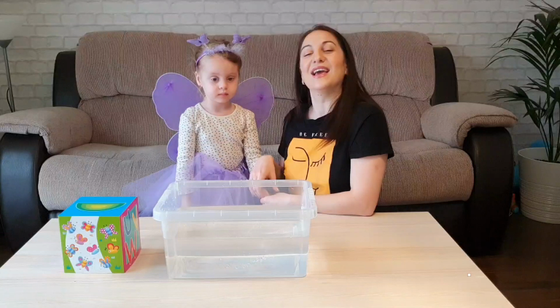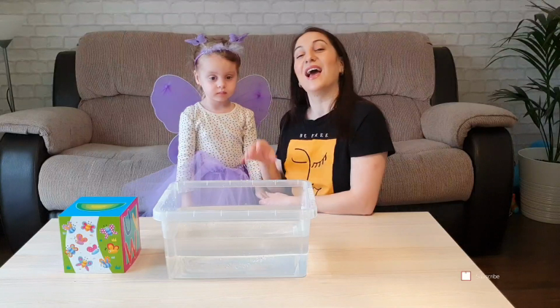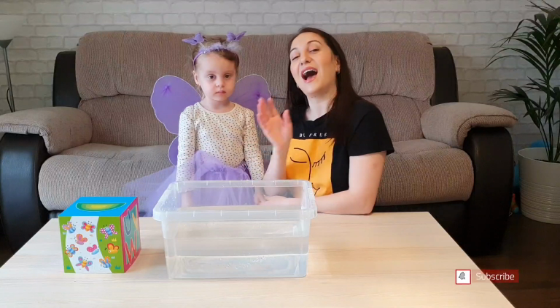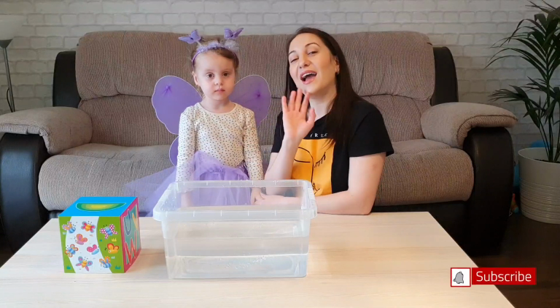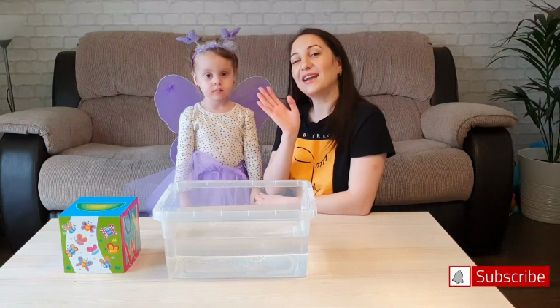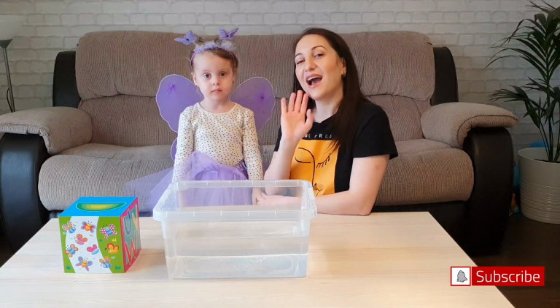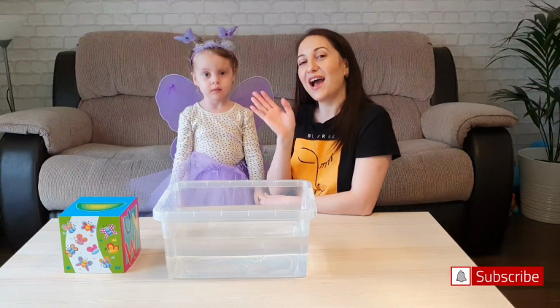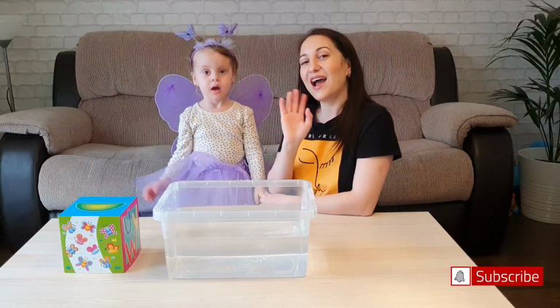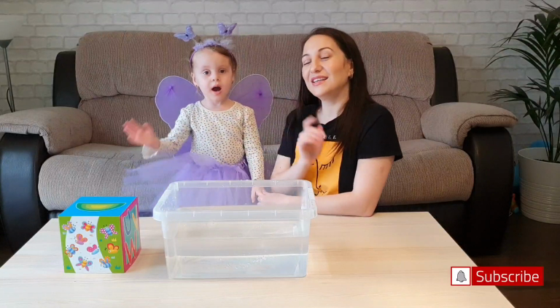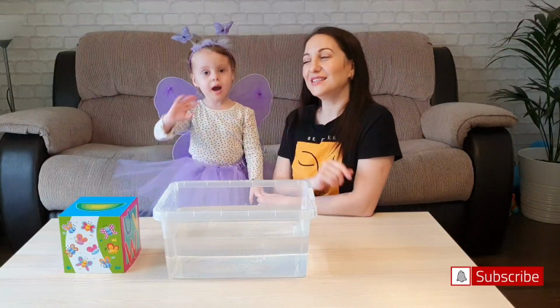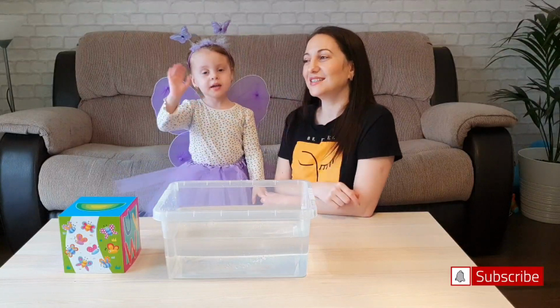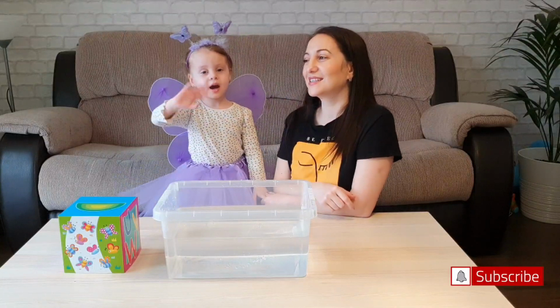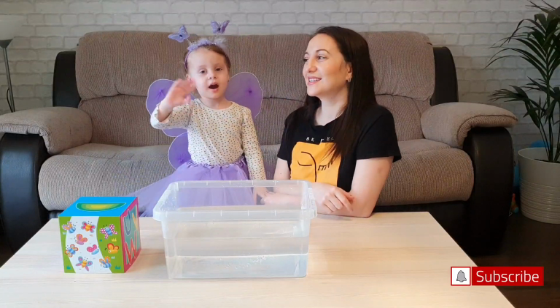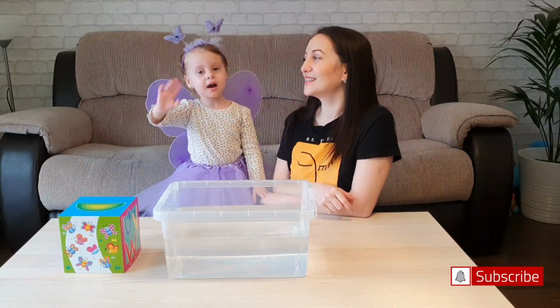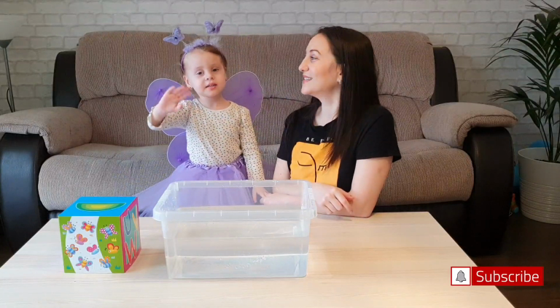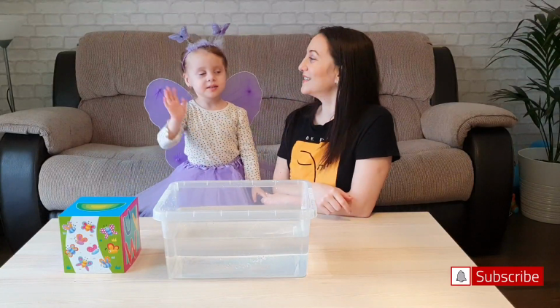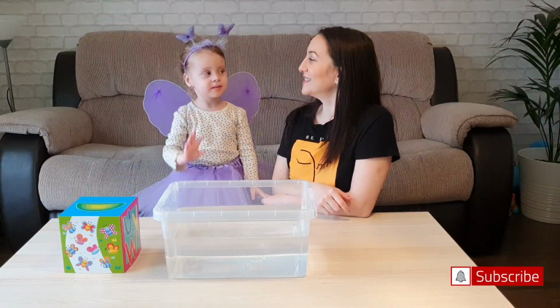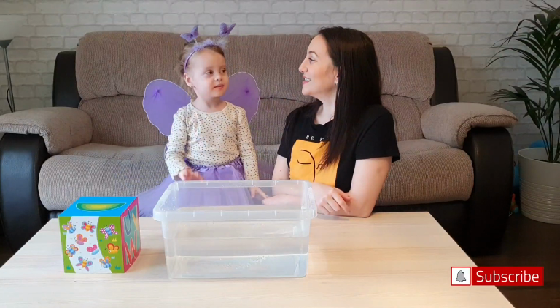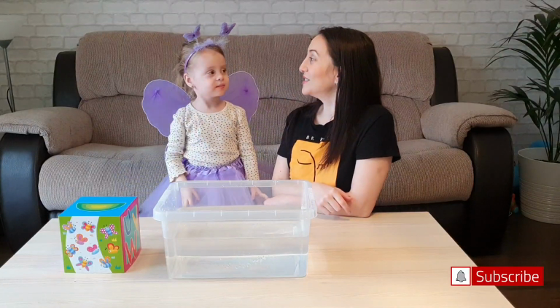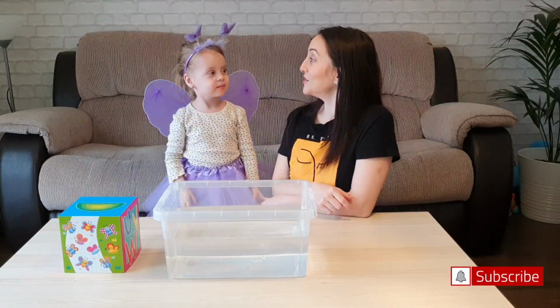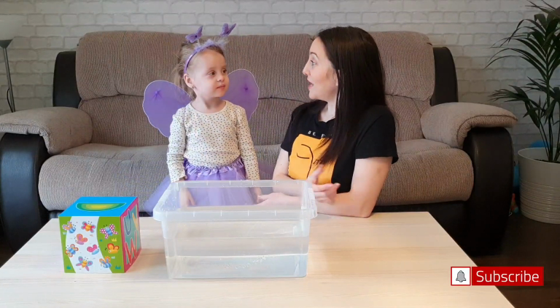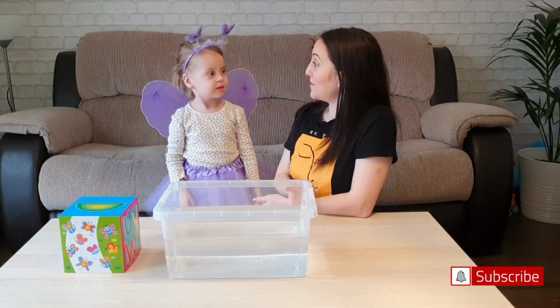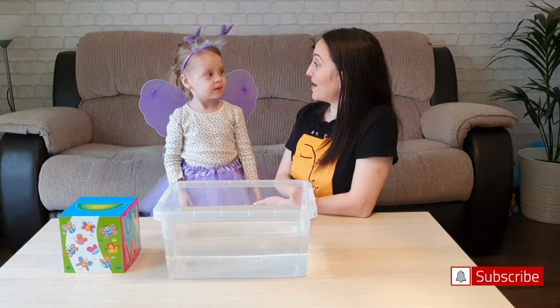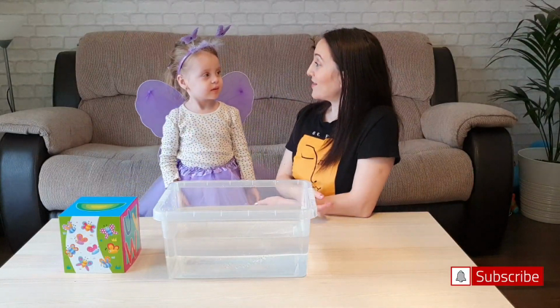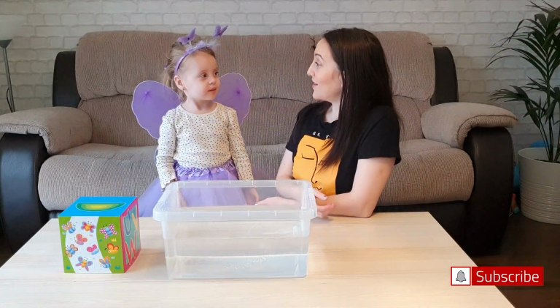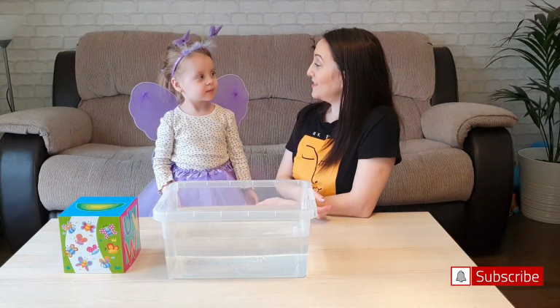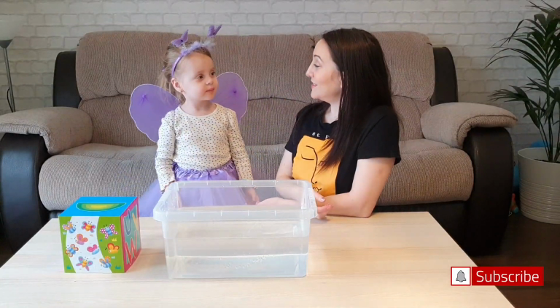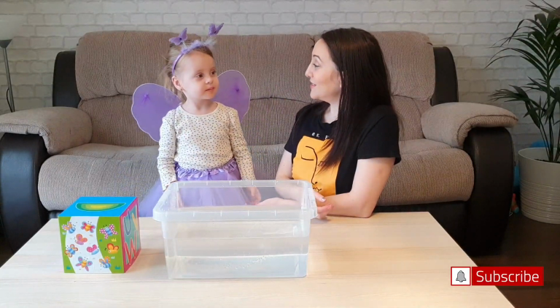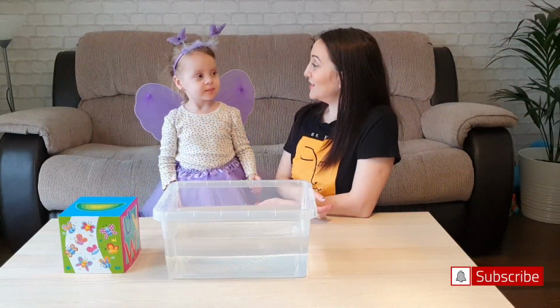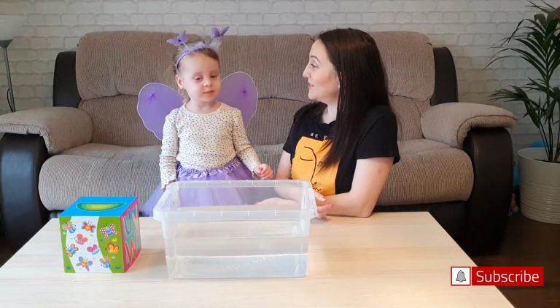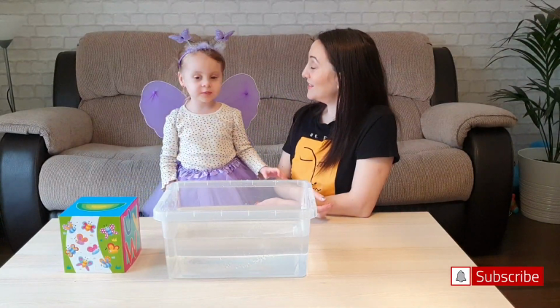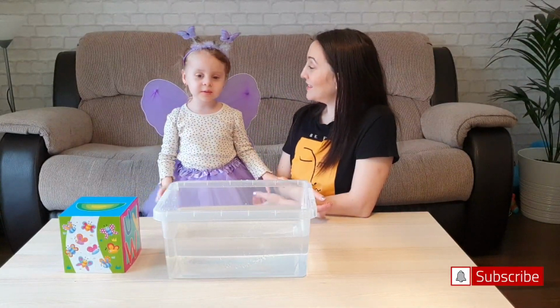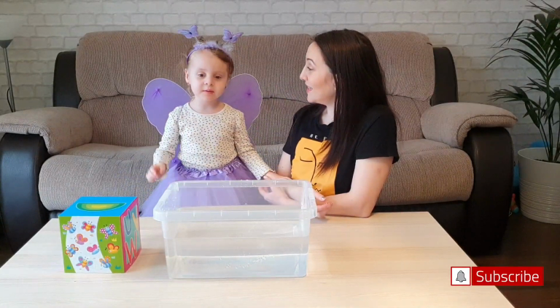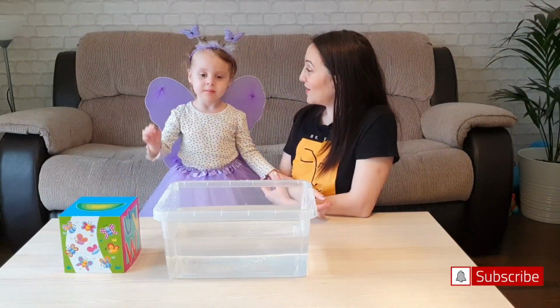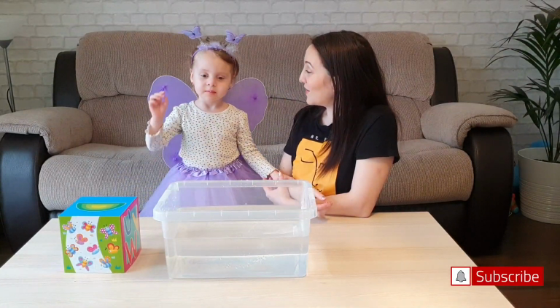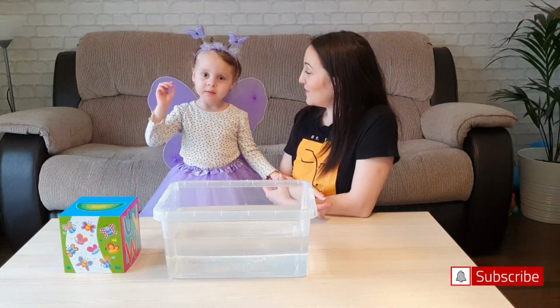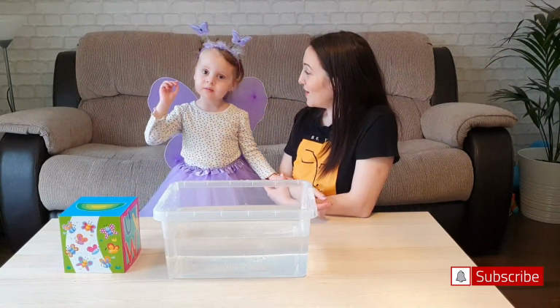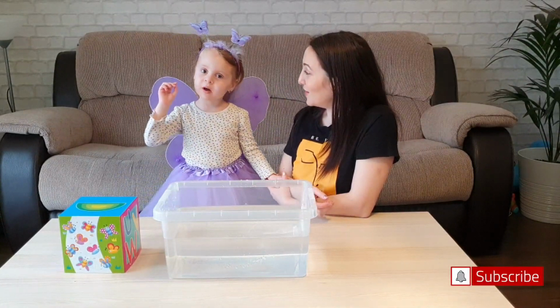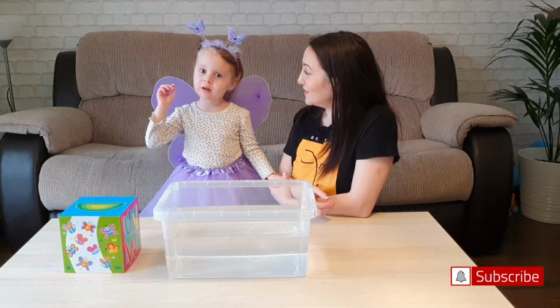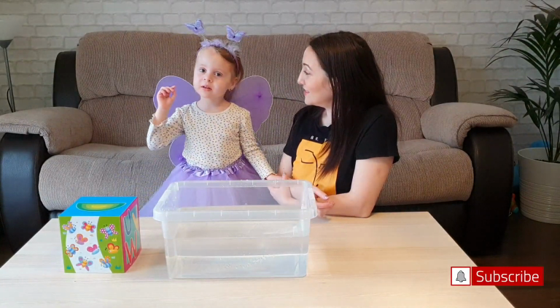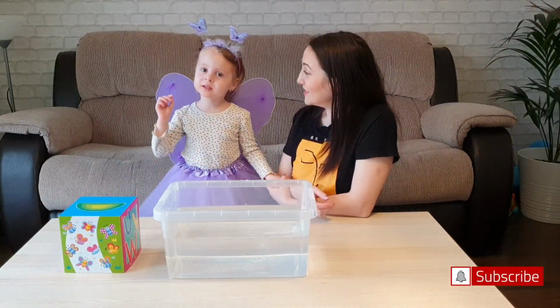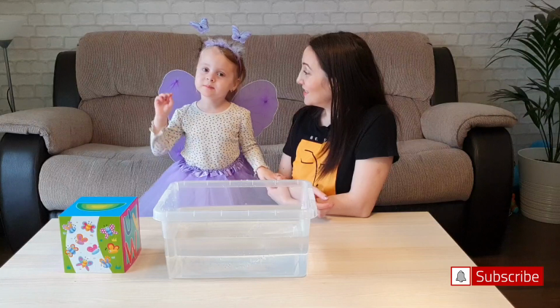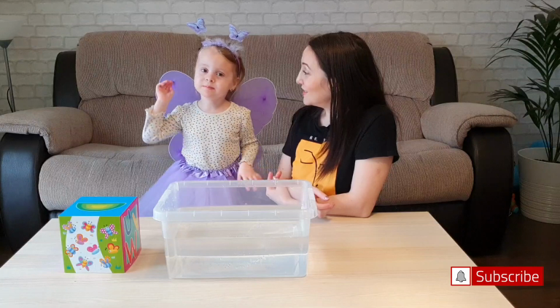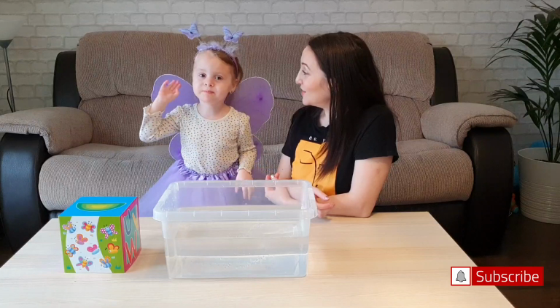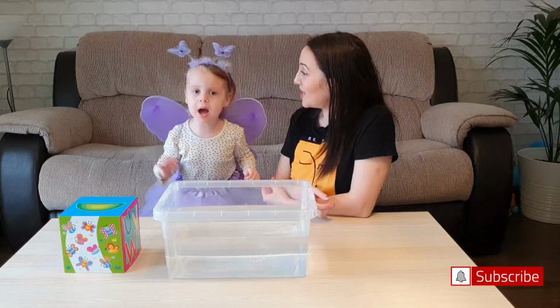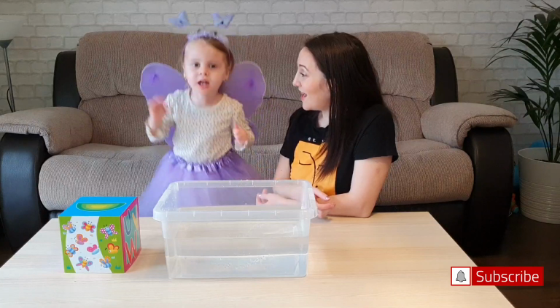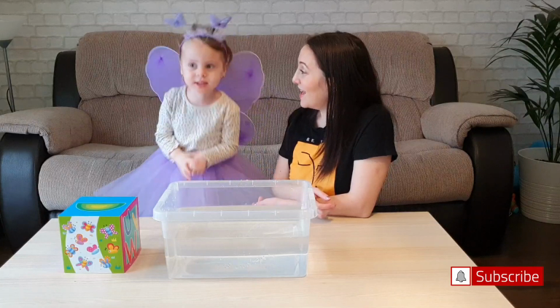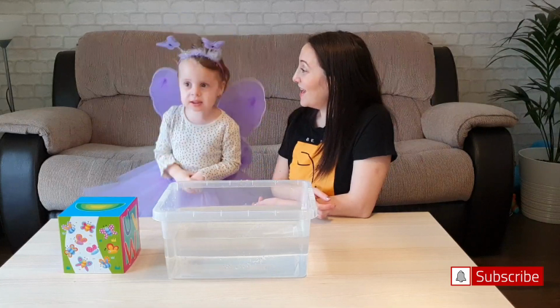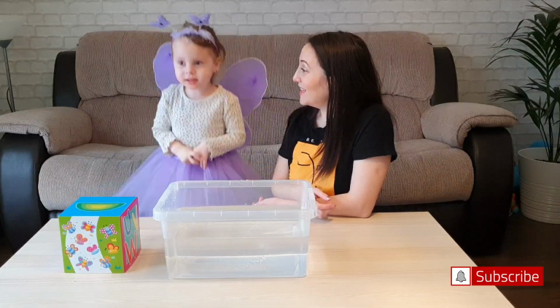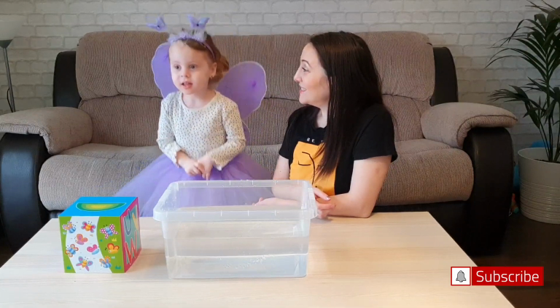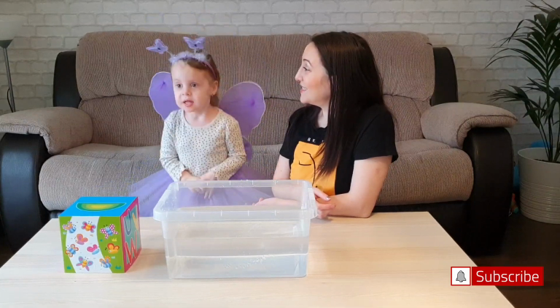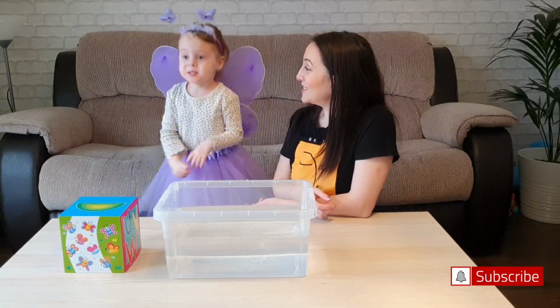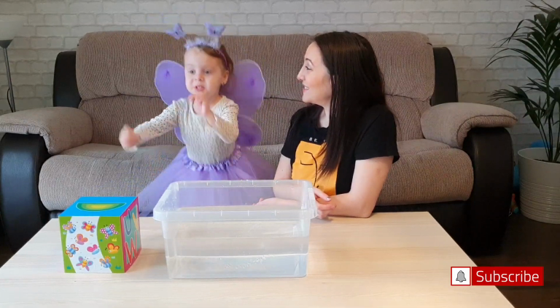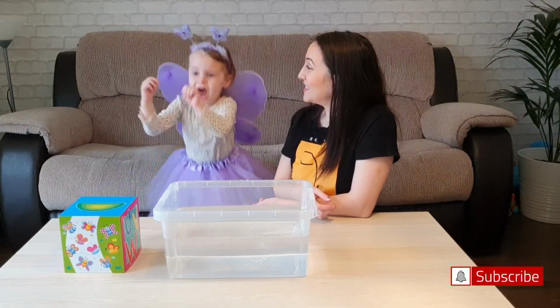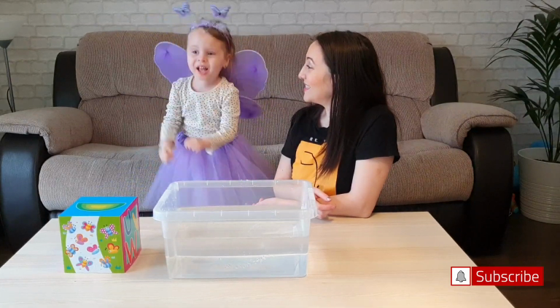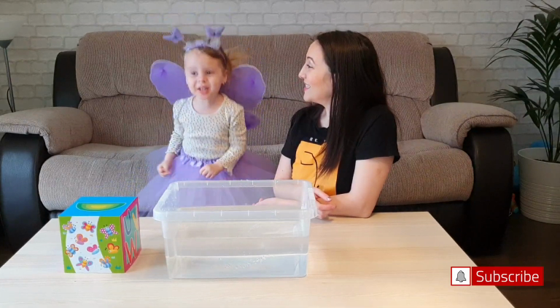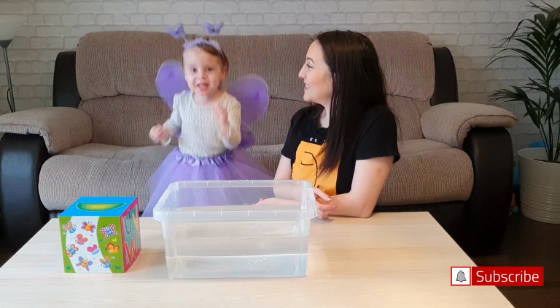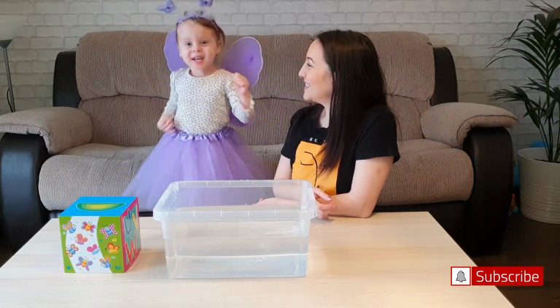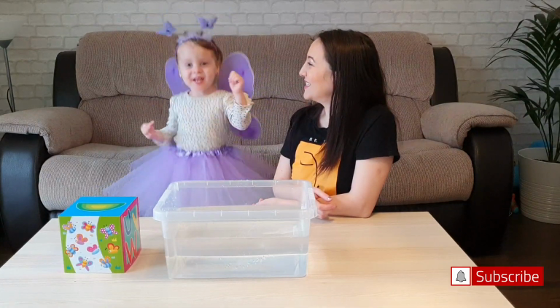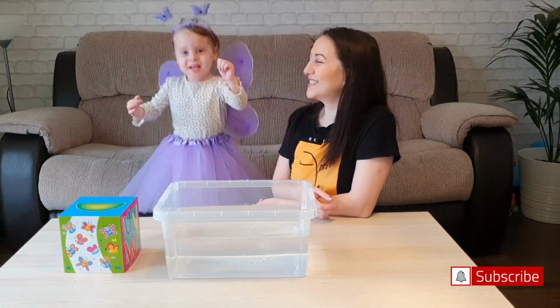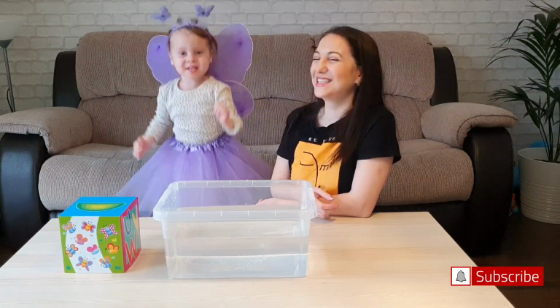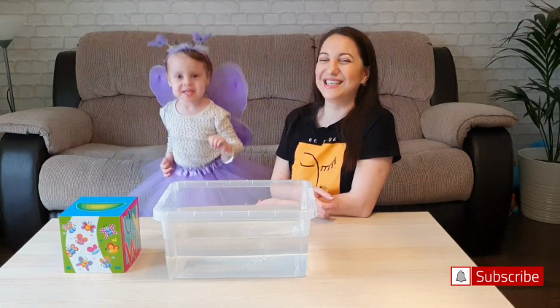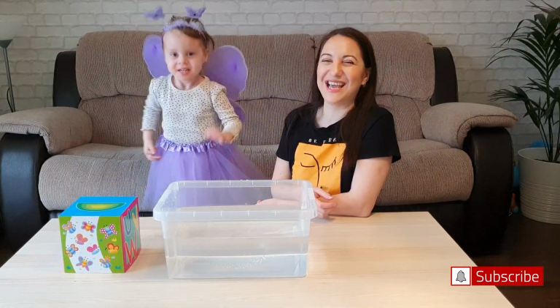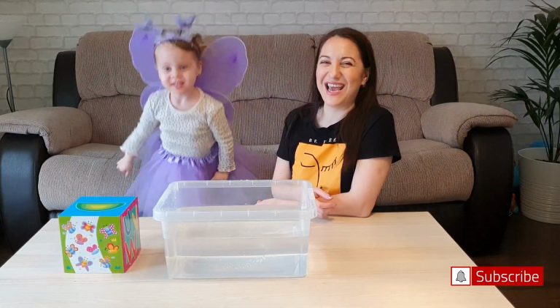Hi guys! Today we are going to do a single float challenge! Yay!